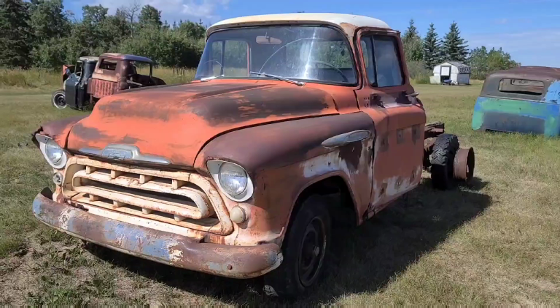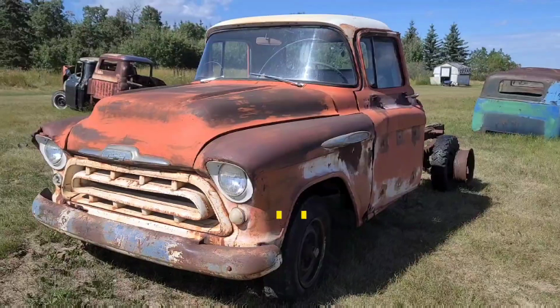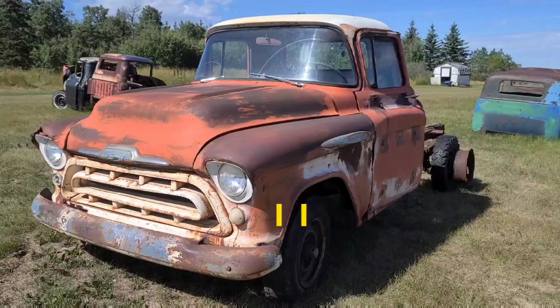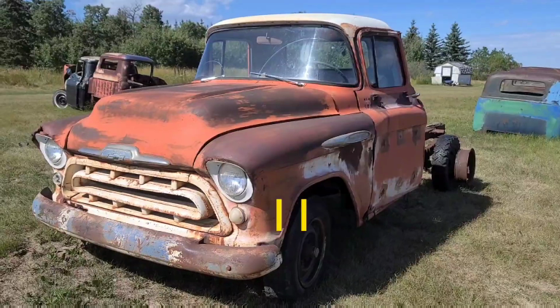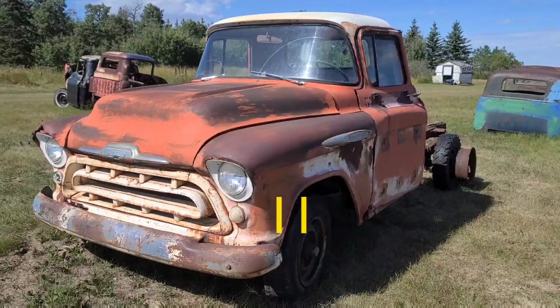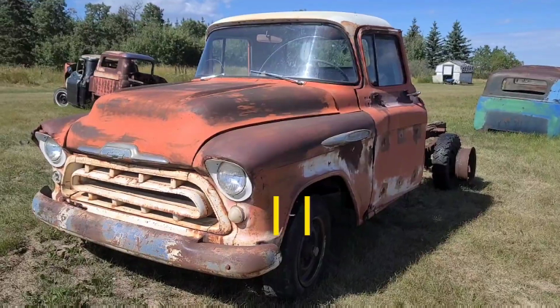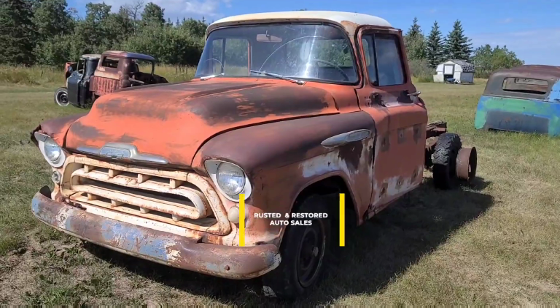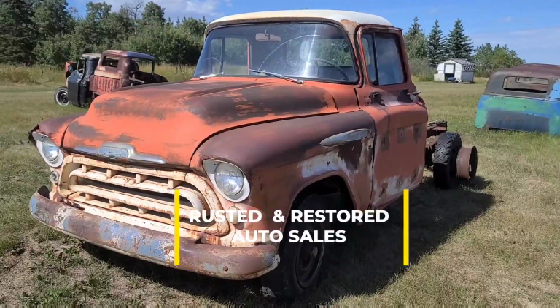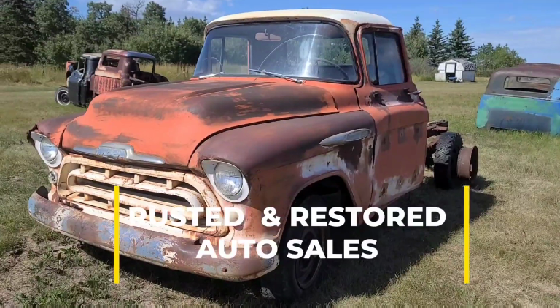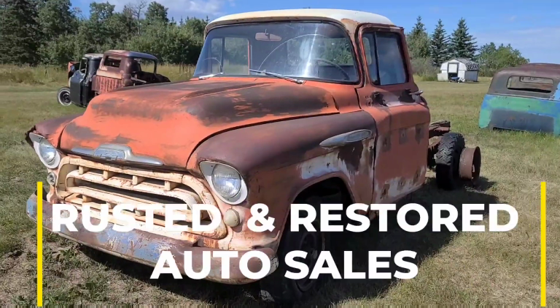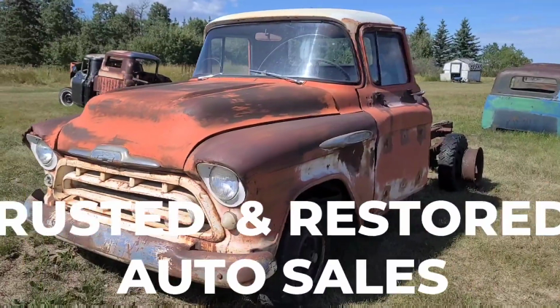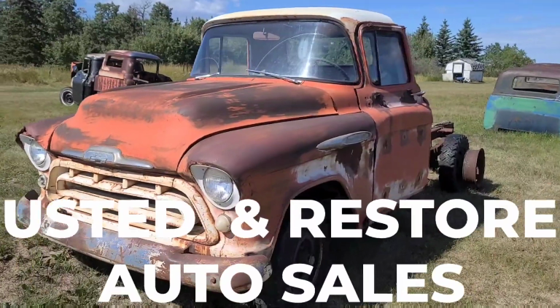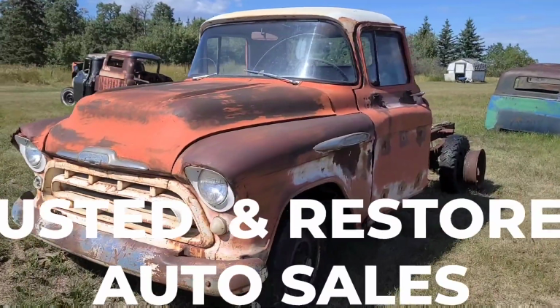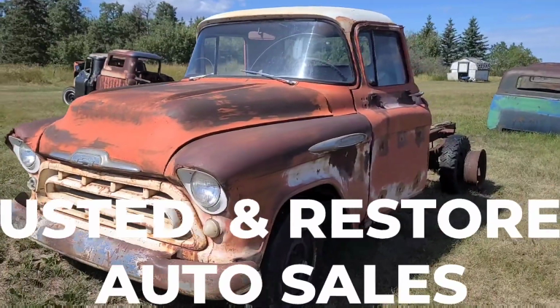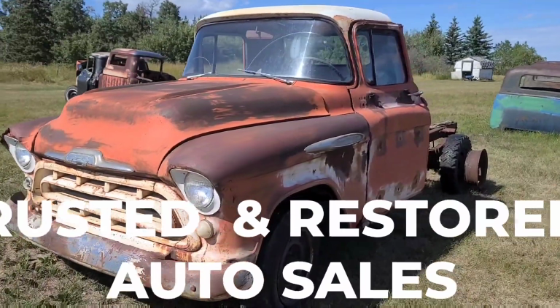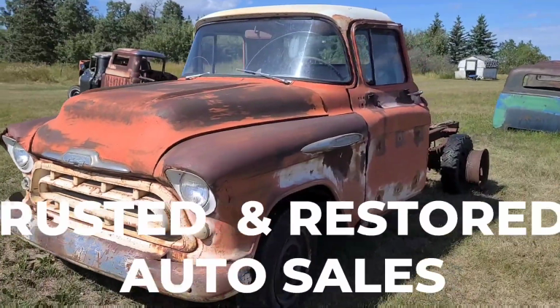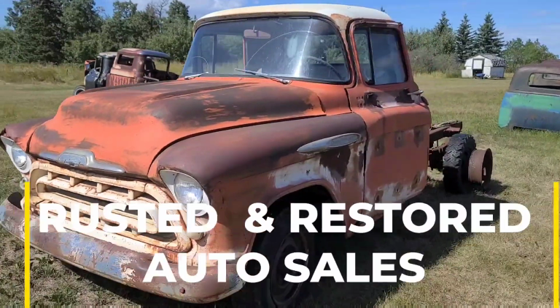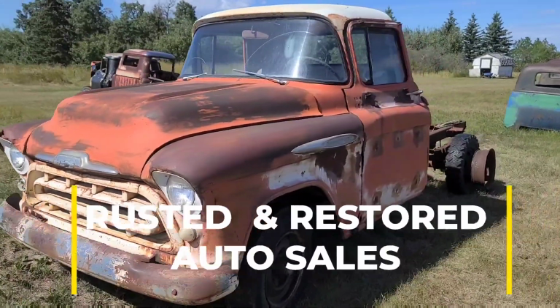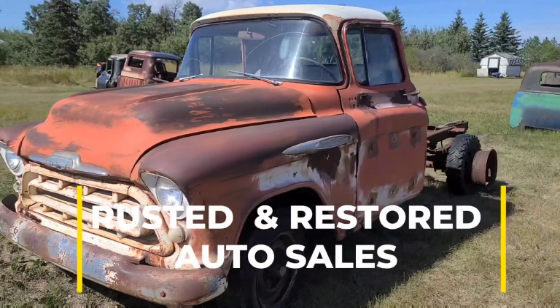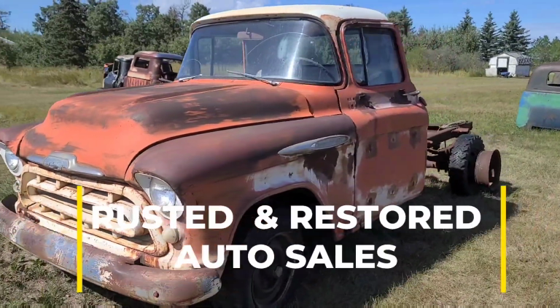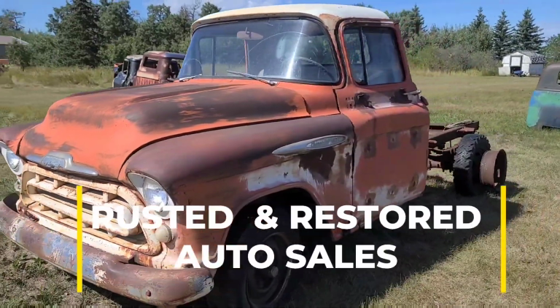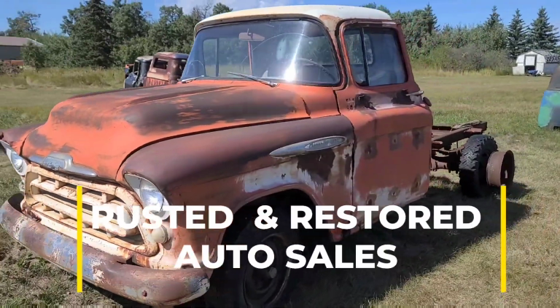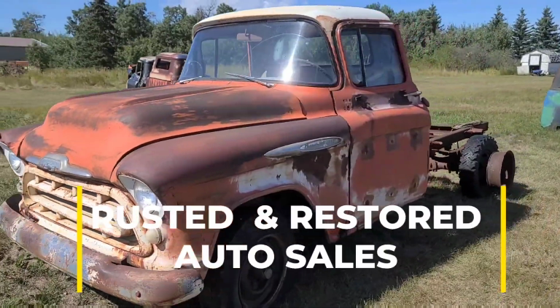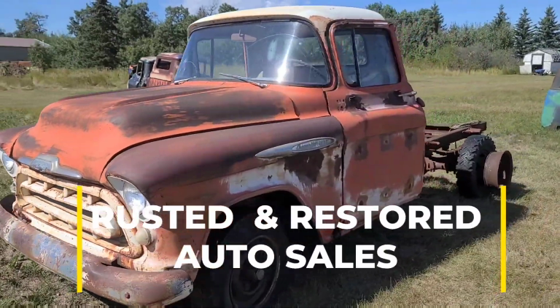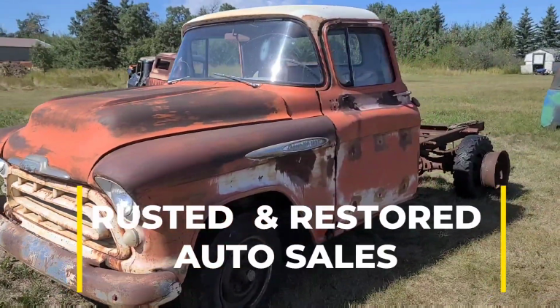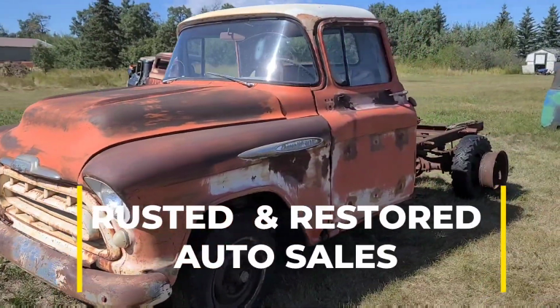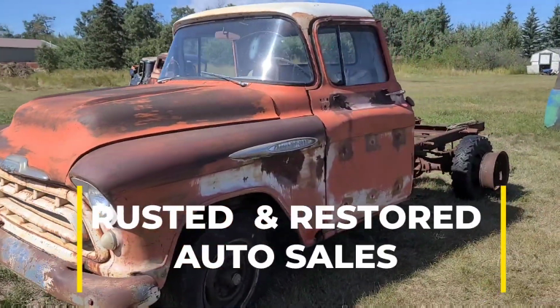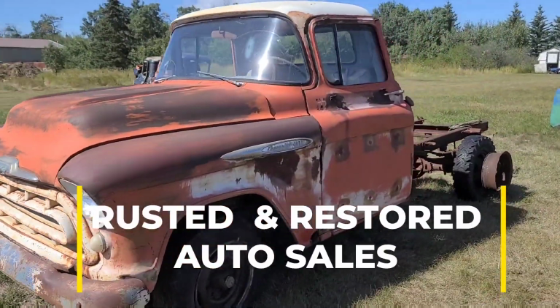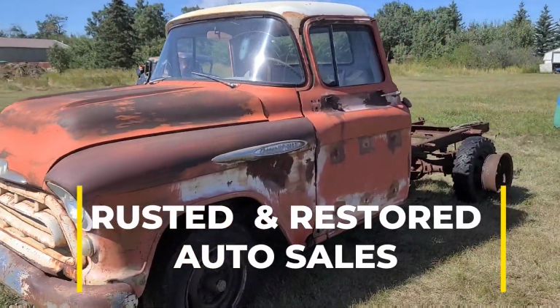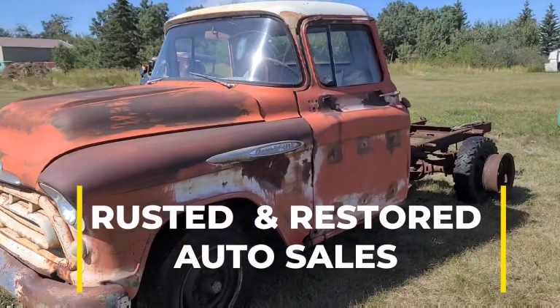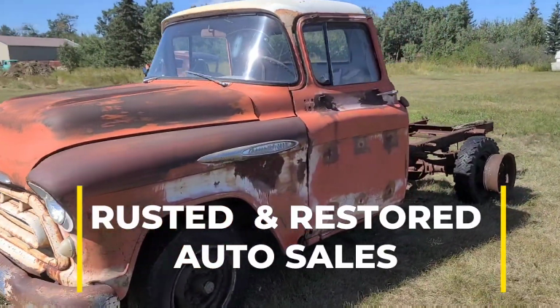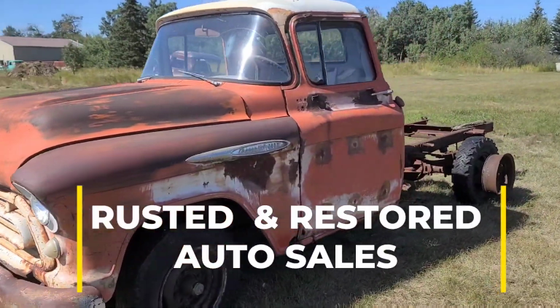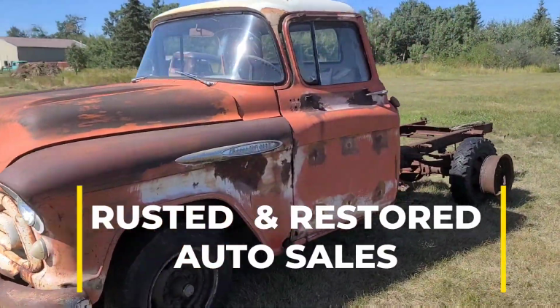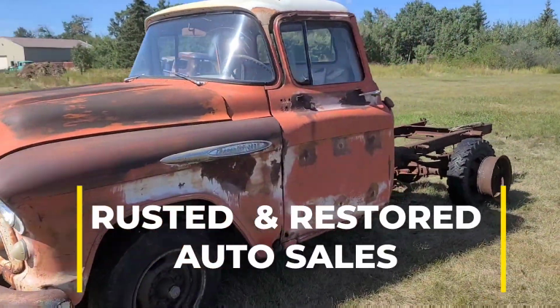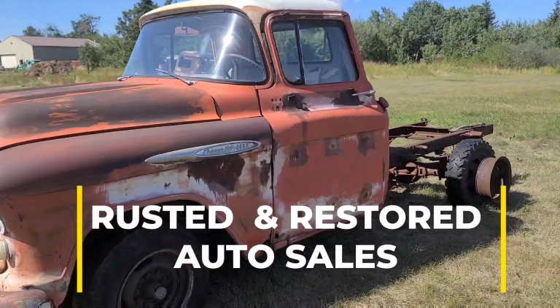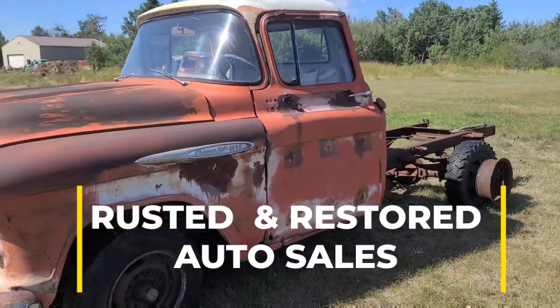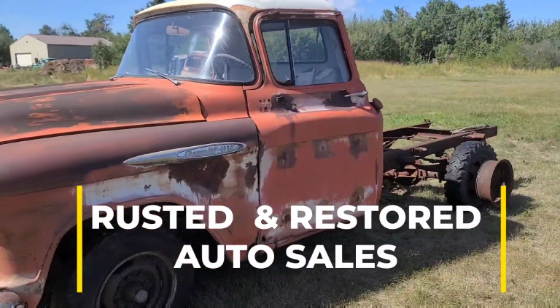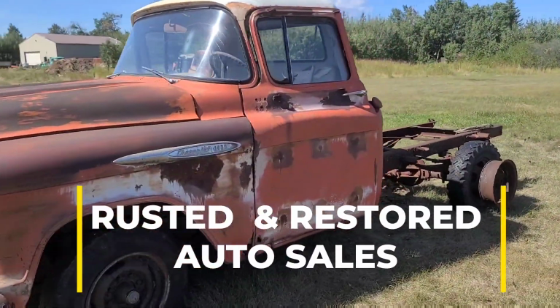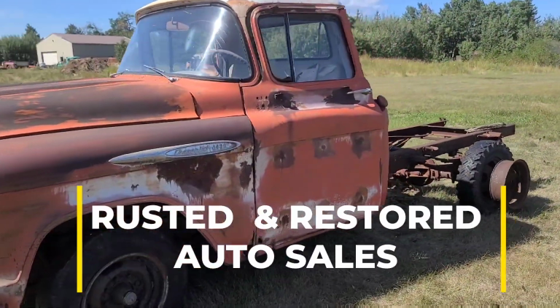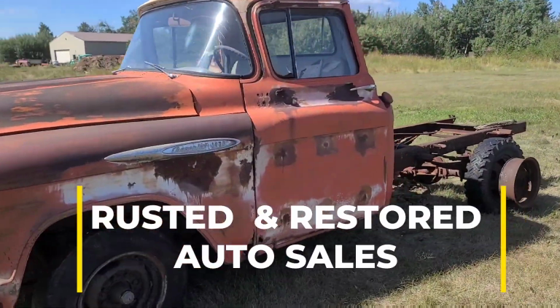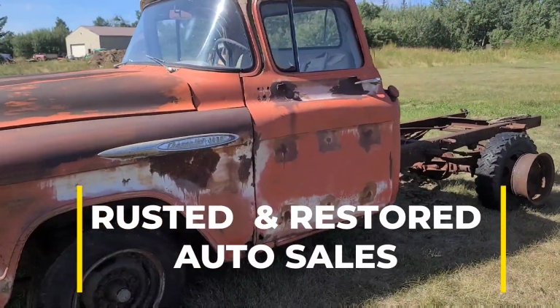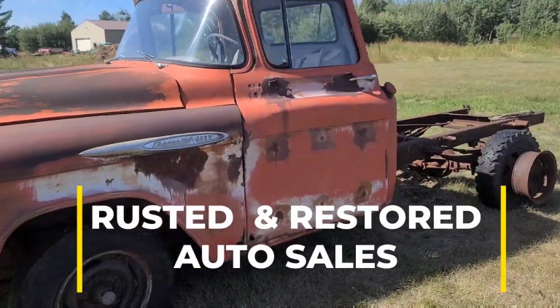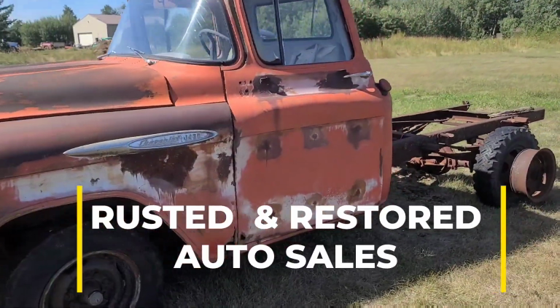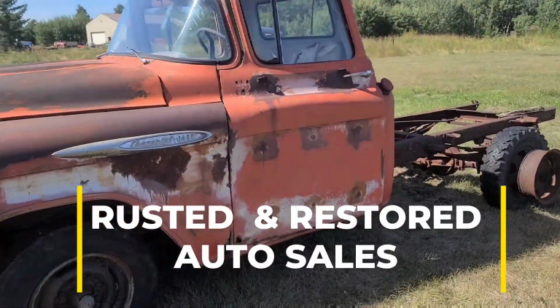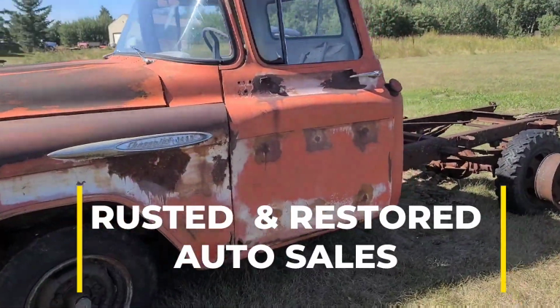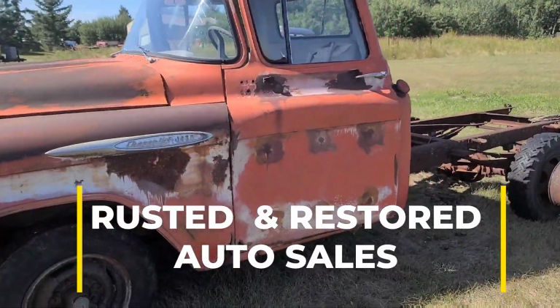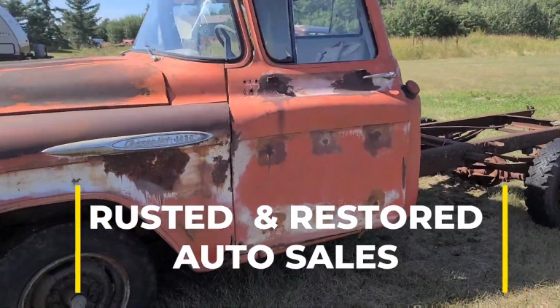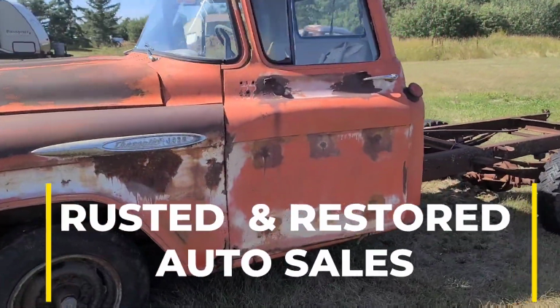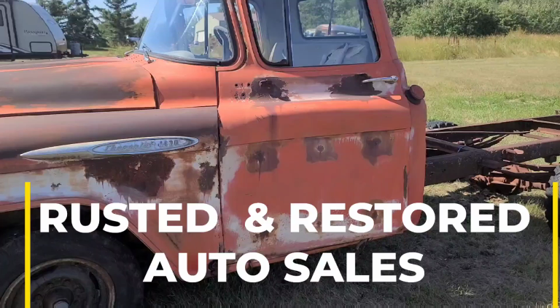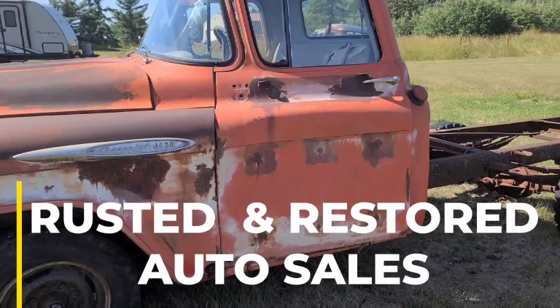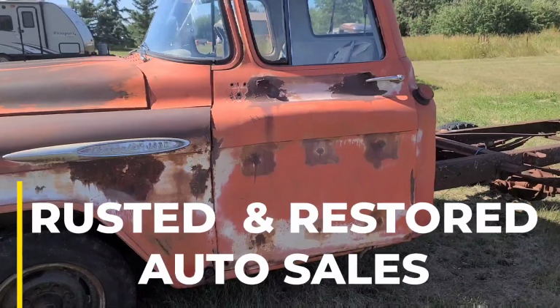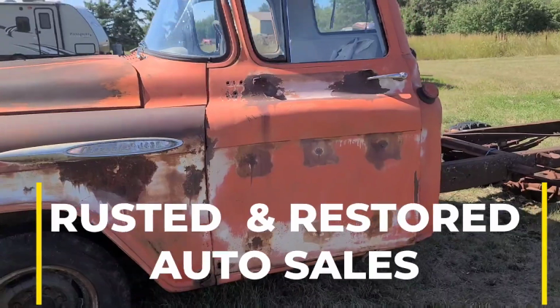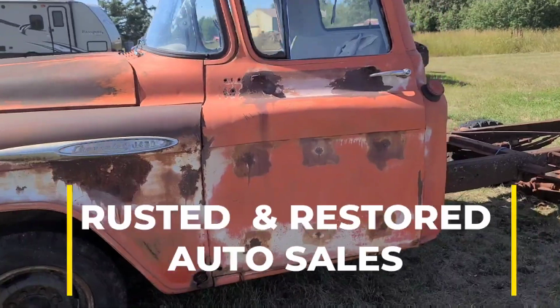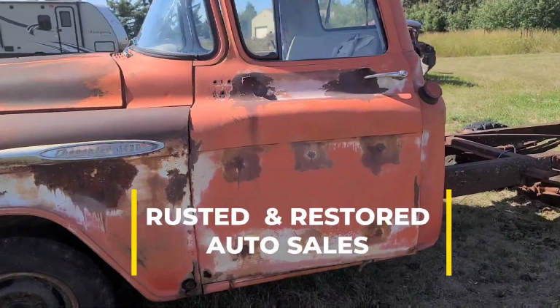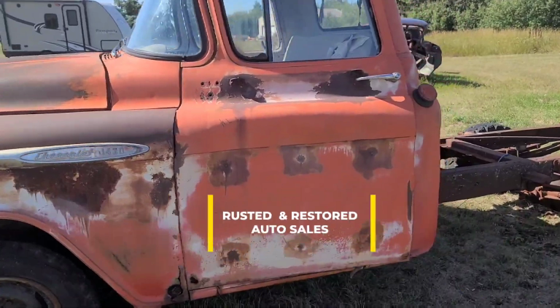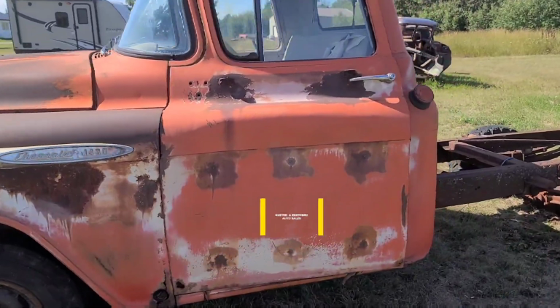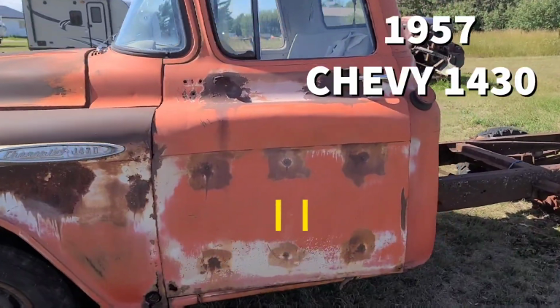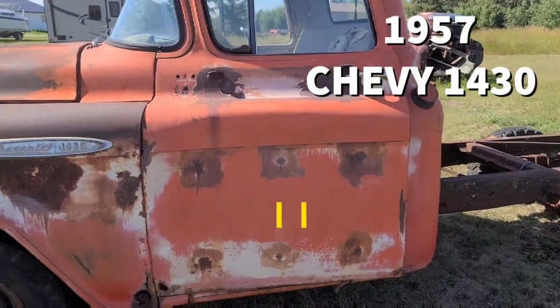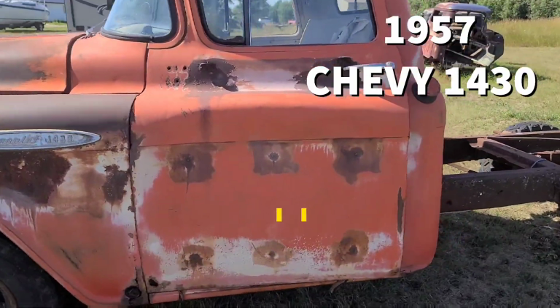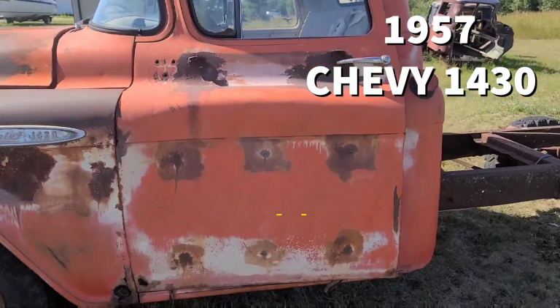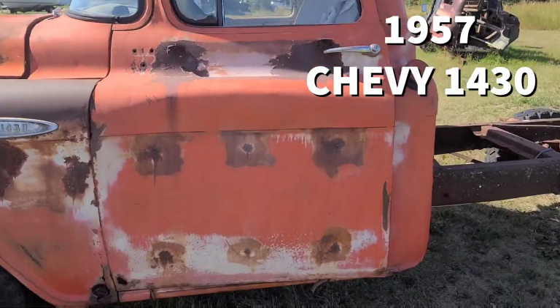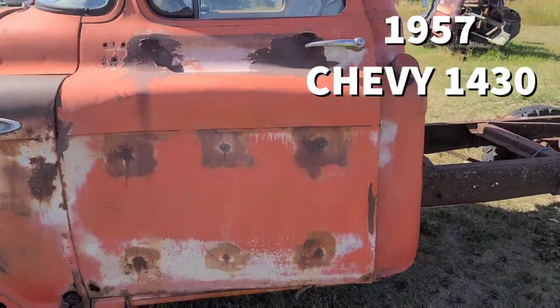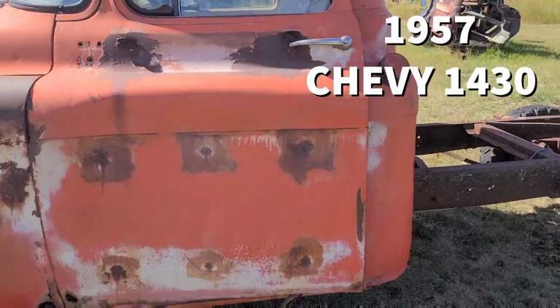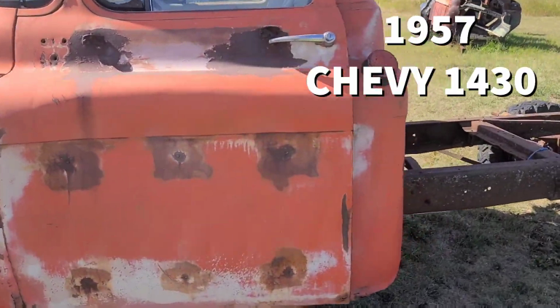Welcome to Rest and Restore Today. Today we've got a 1957 Chevy 1430.